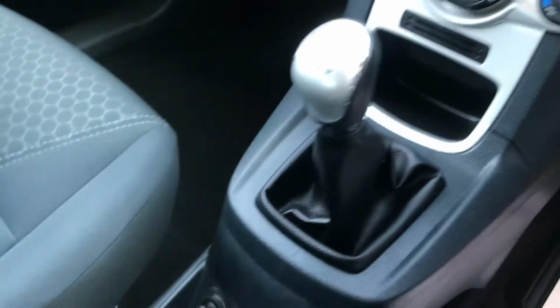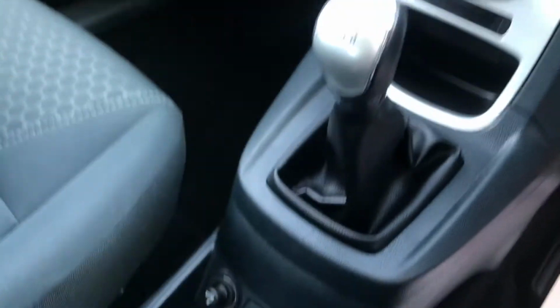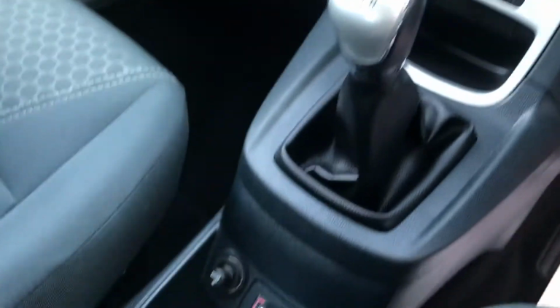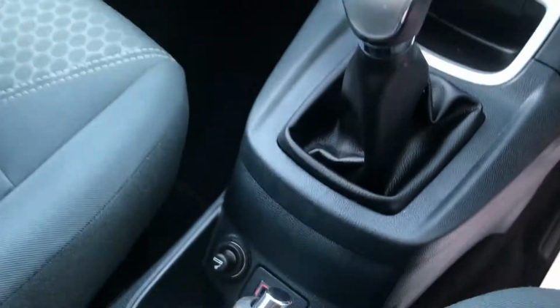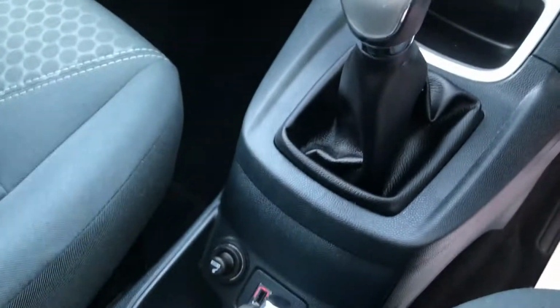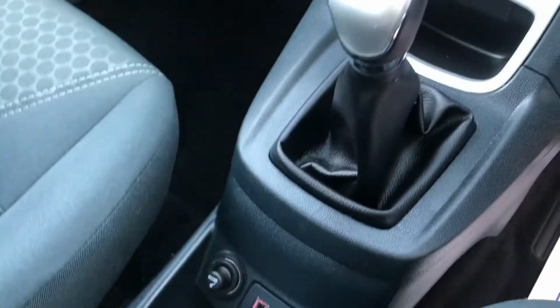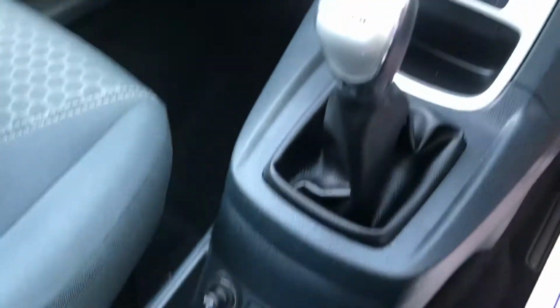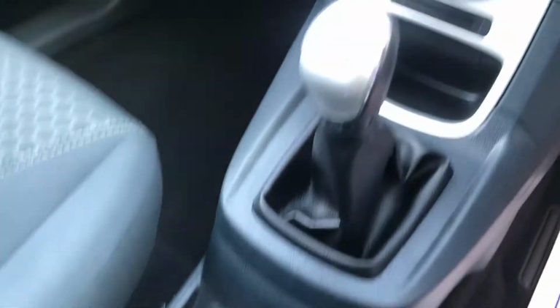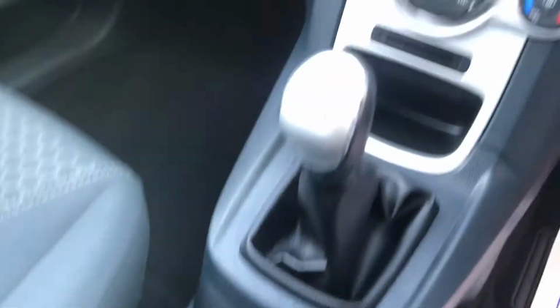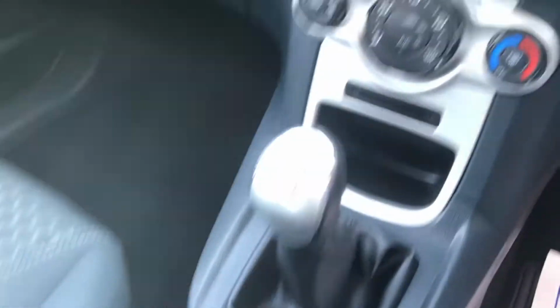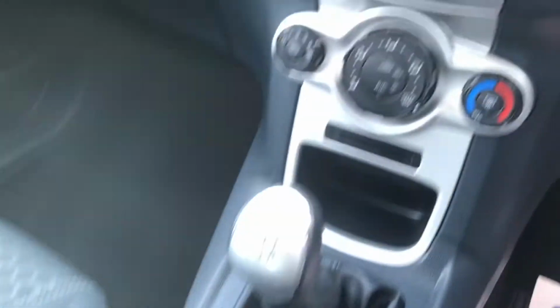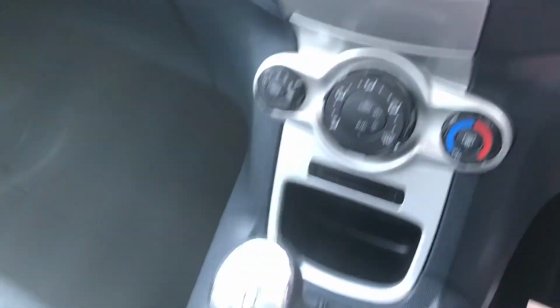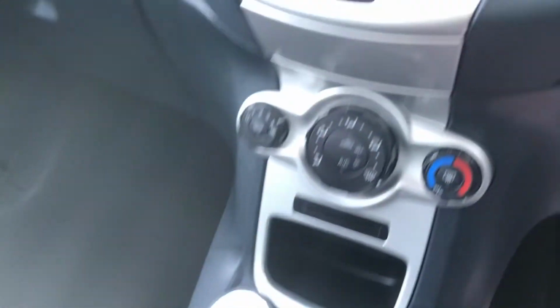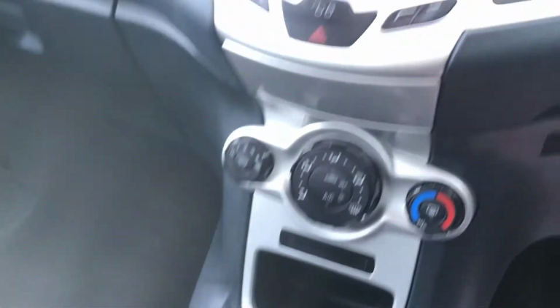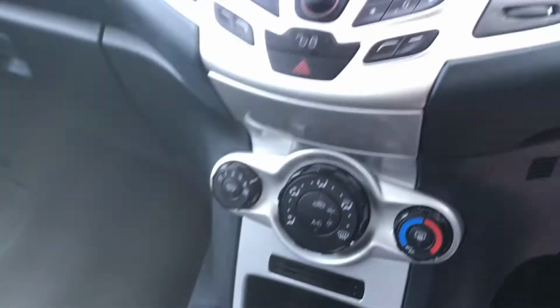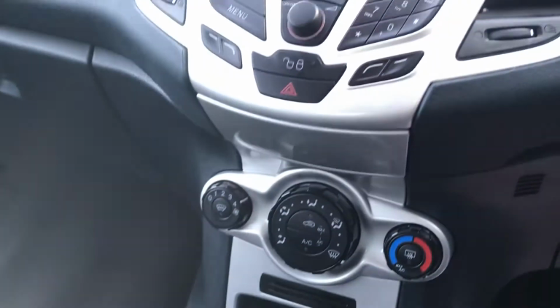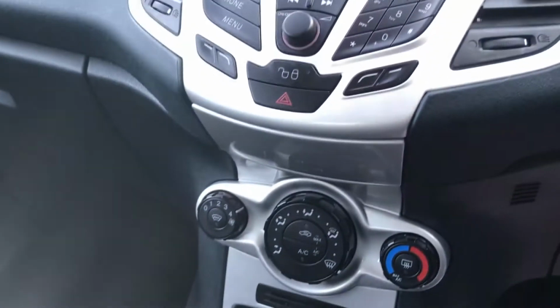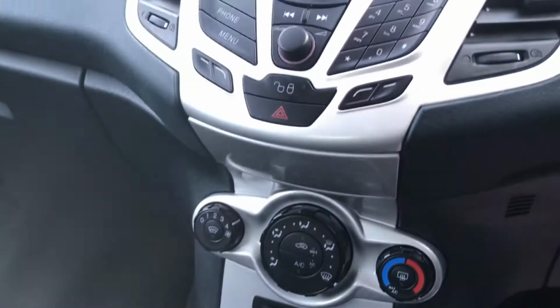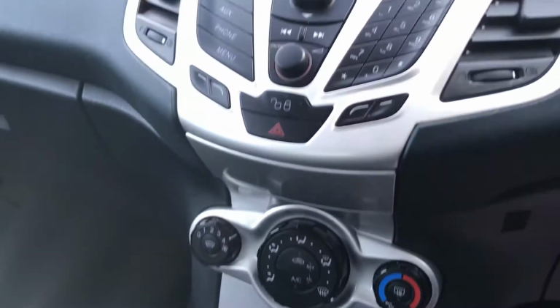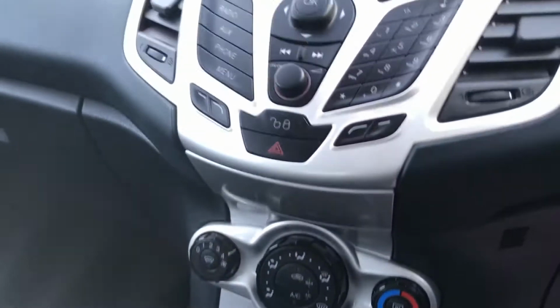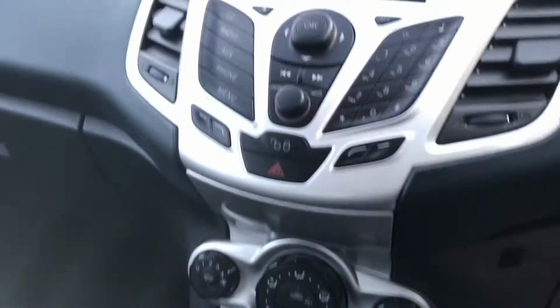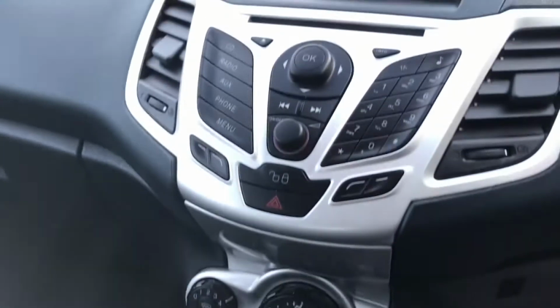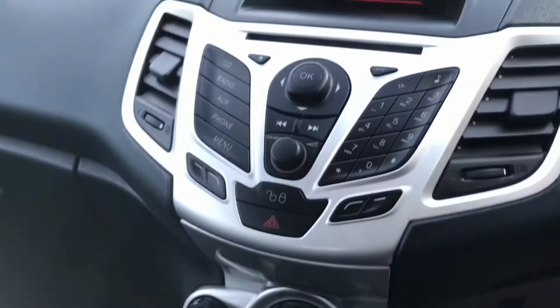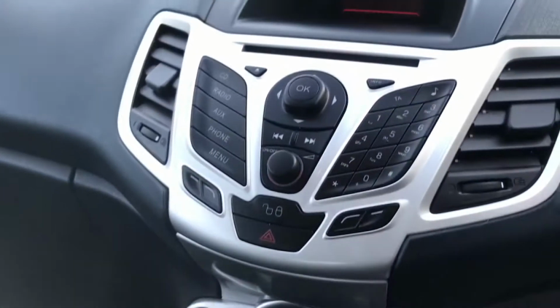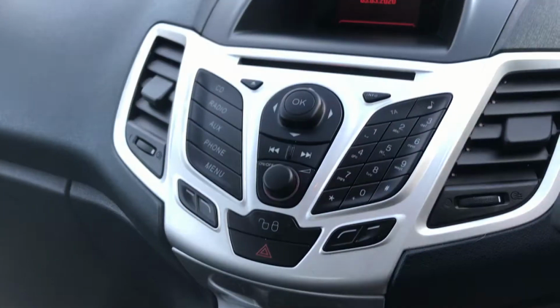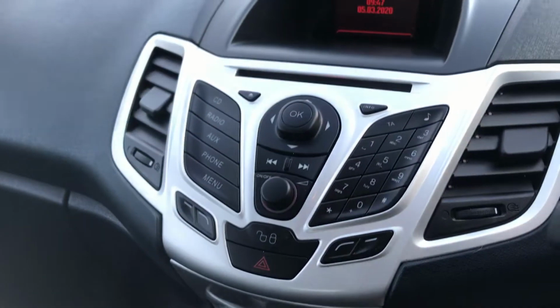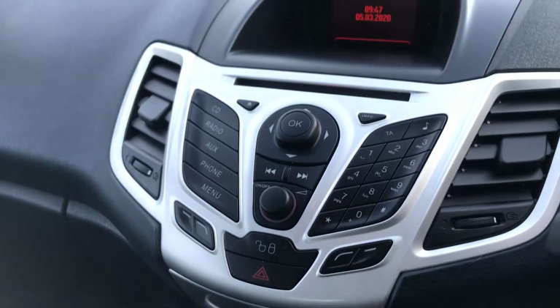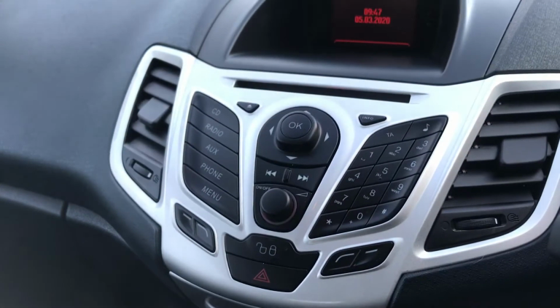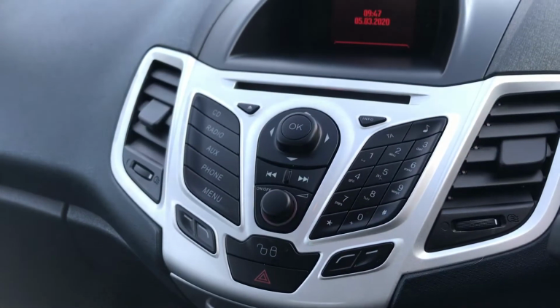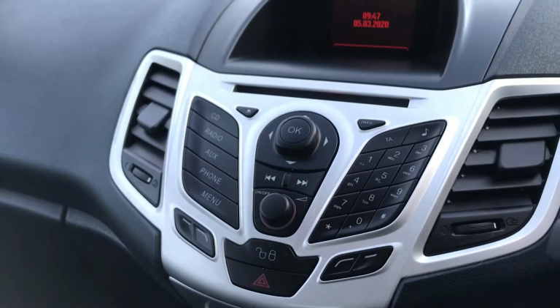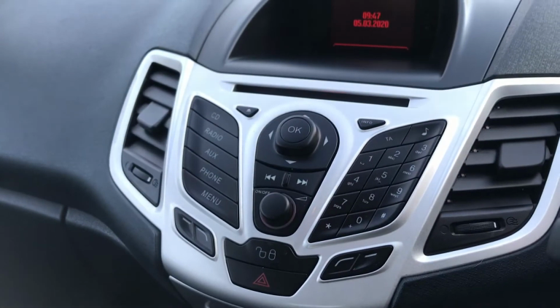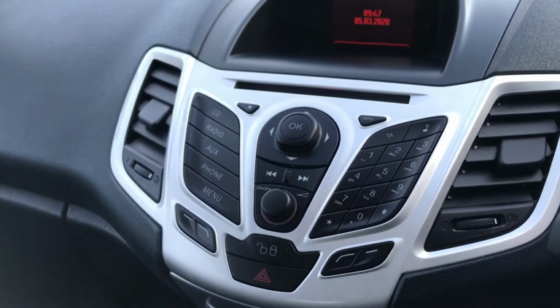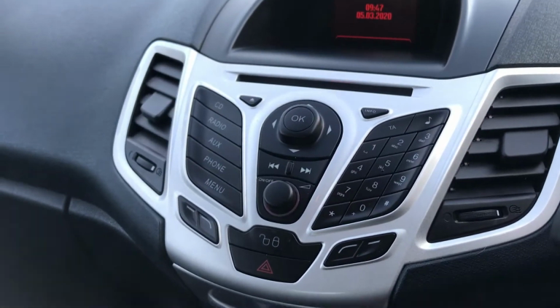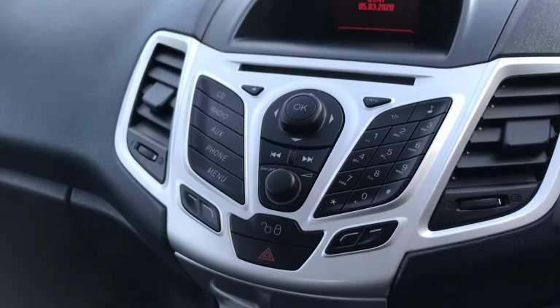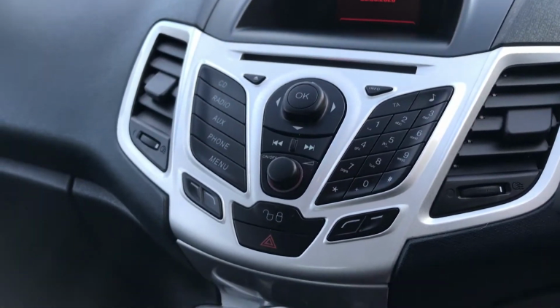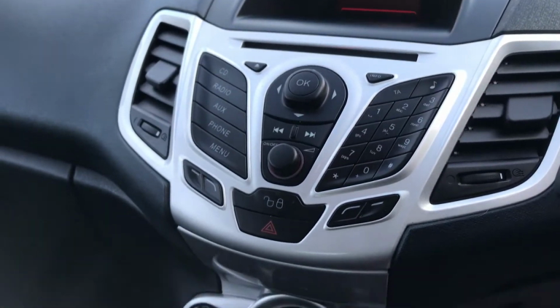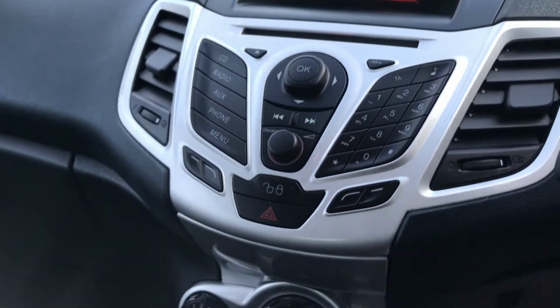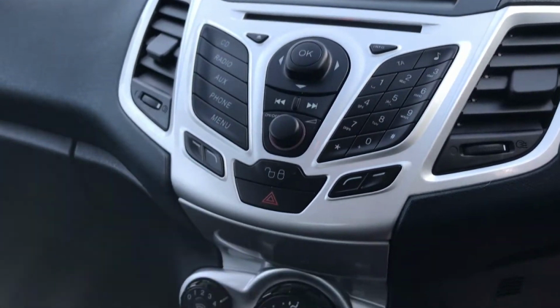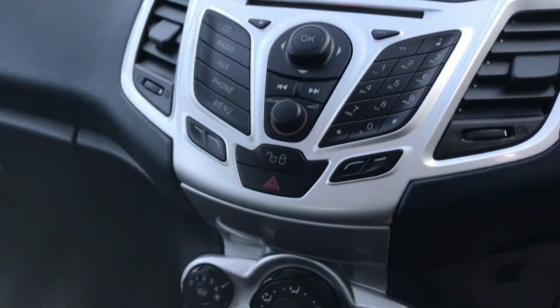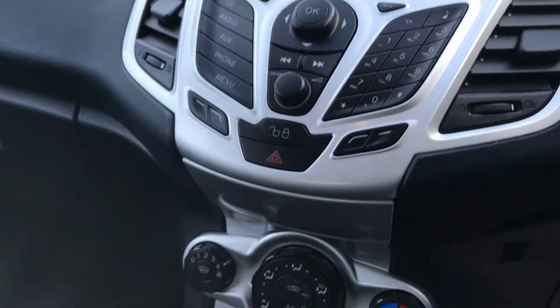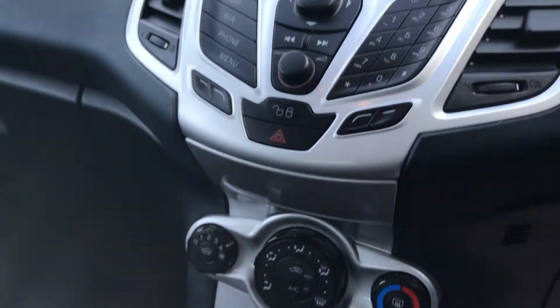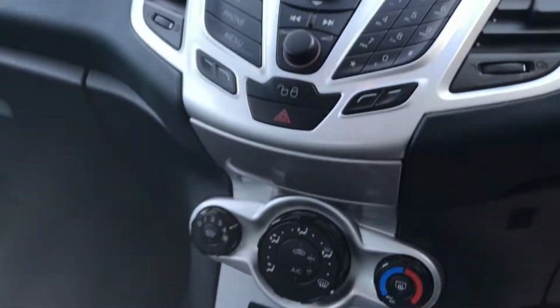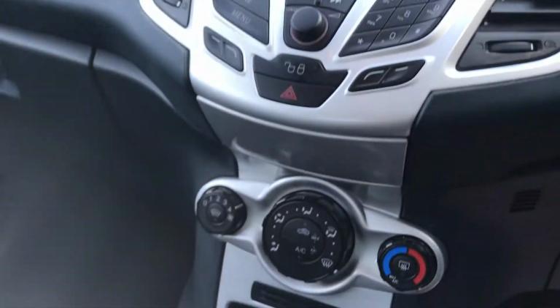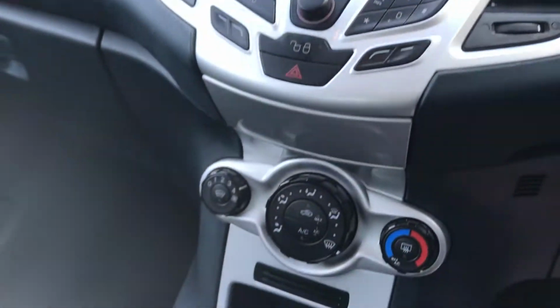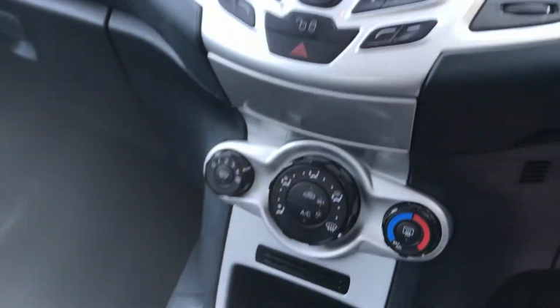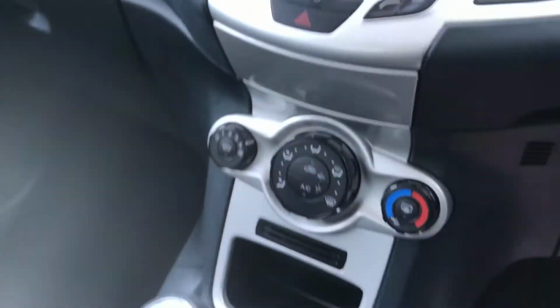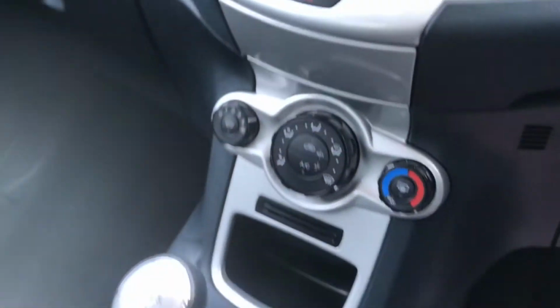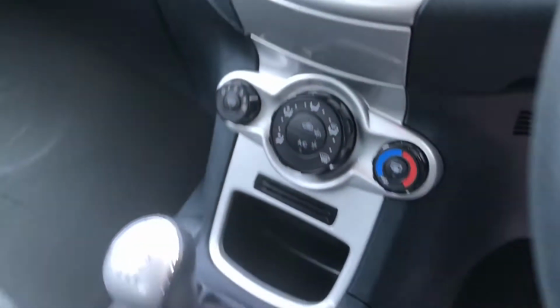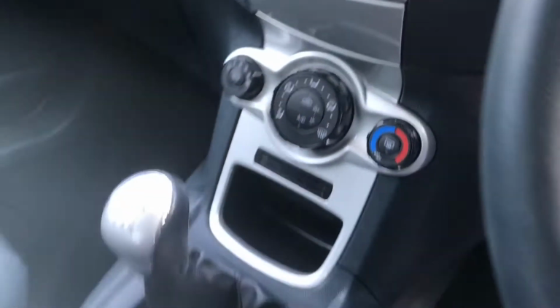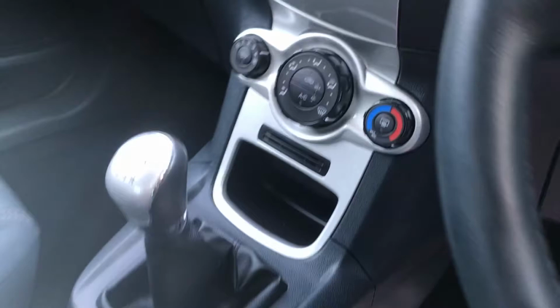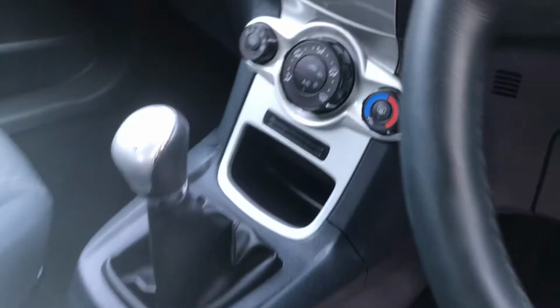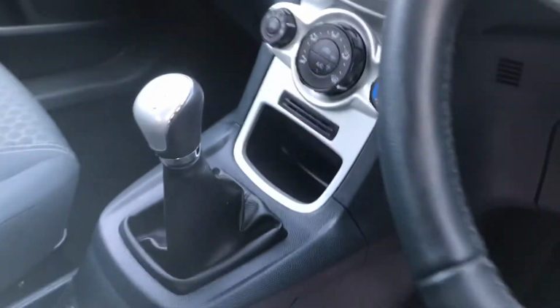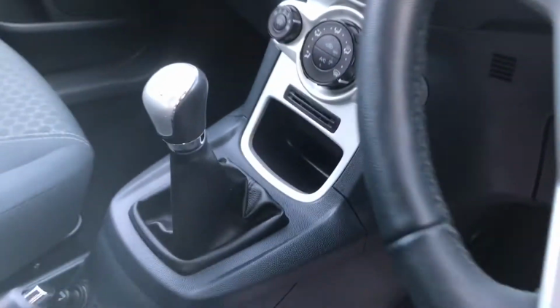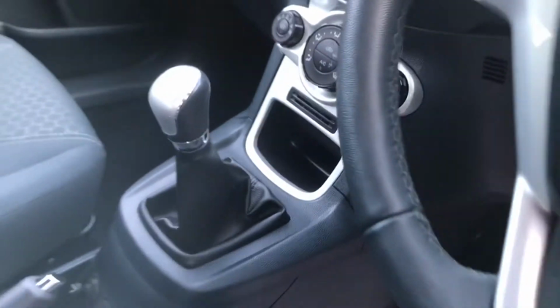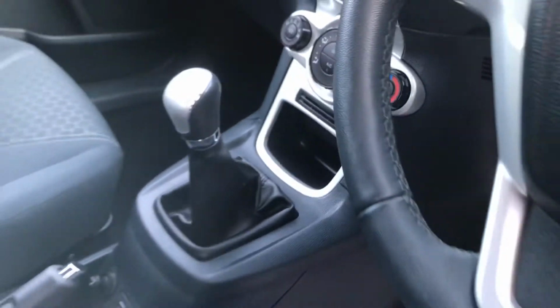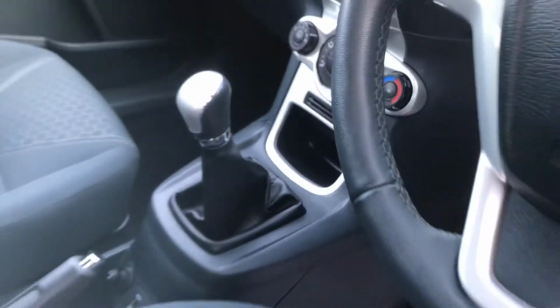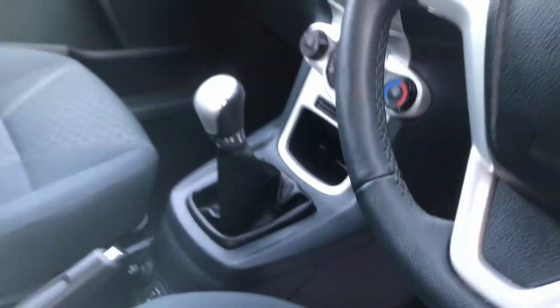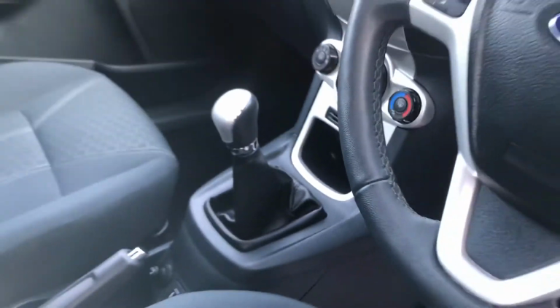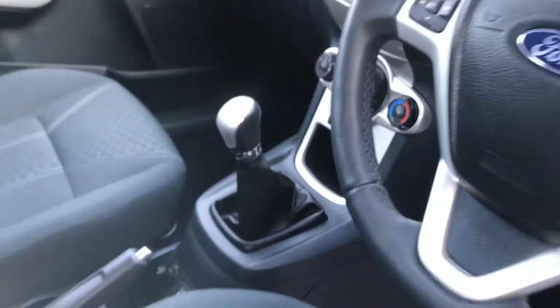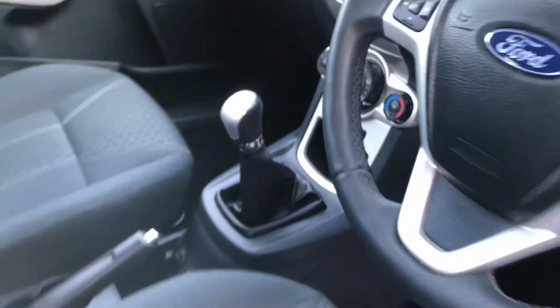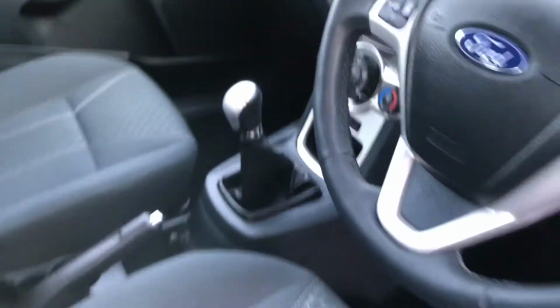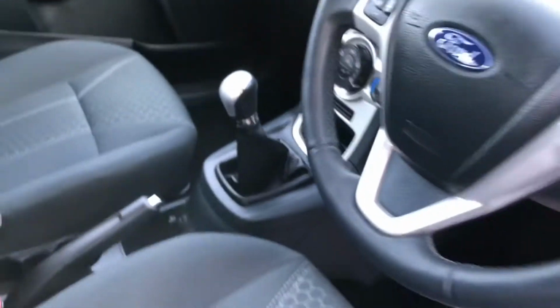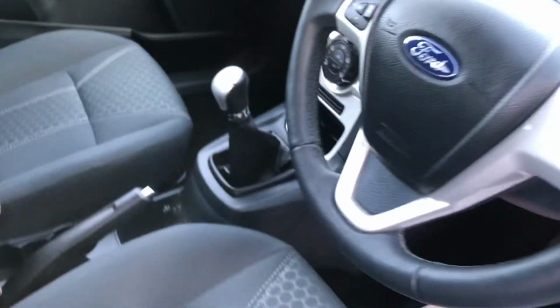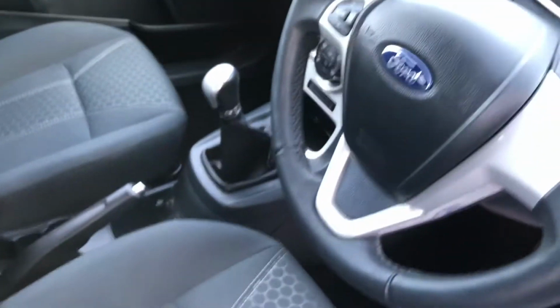There's AUX-in and USB. You've got air con, radio, CD, and Bluetooth. The full specification is listed on the advert.